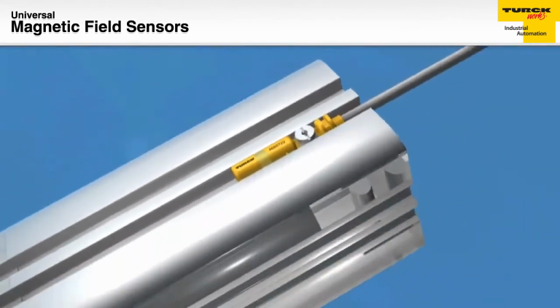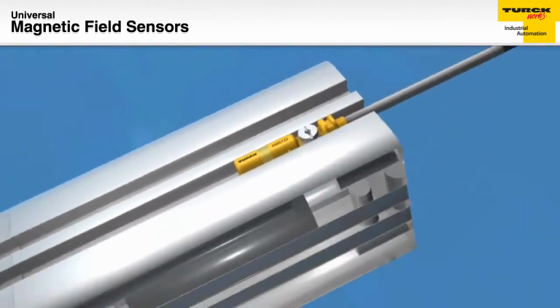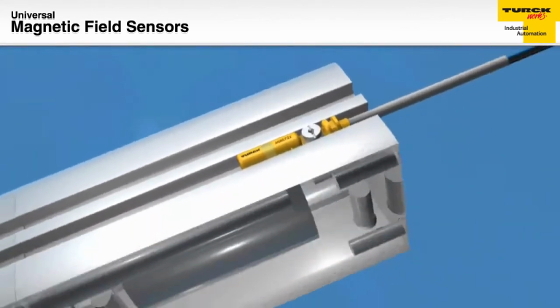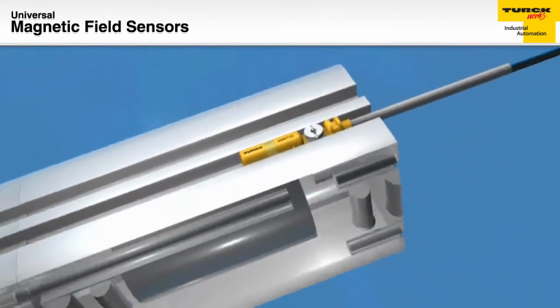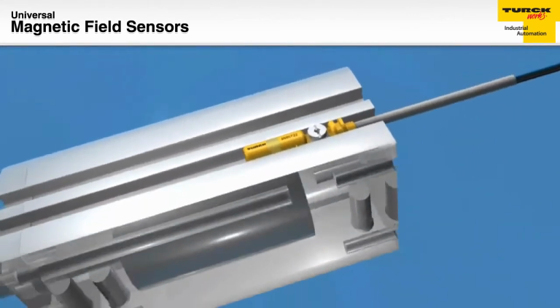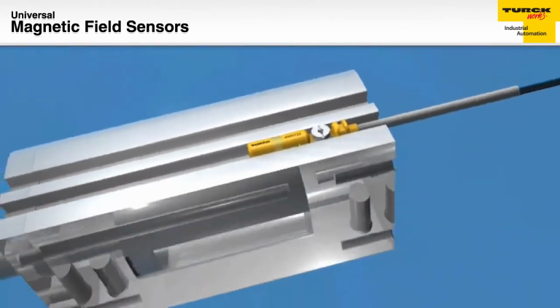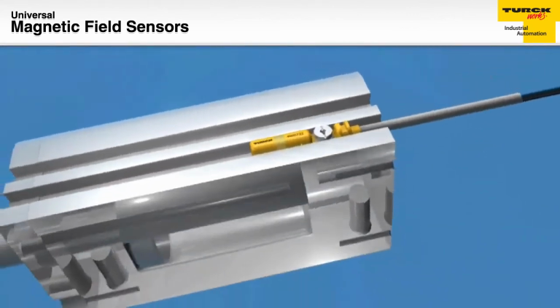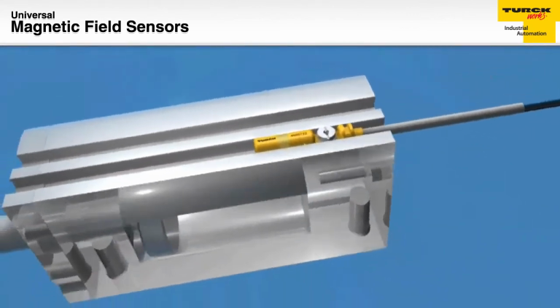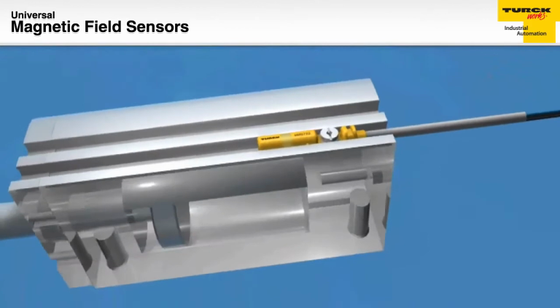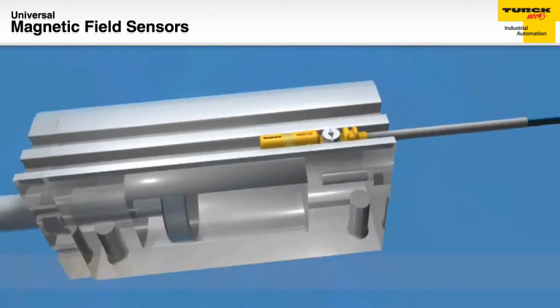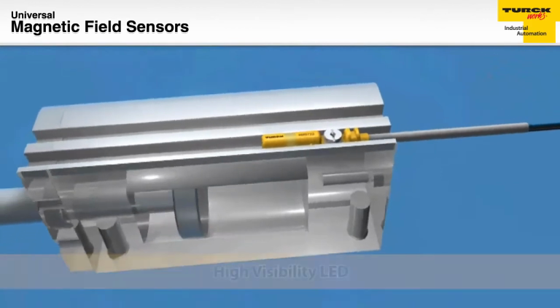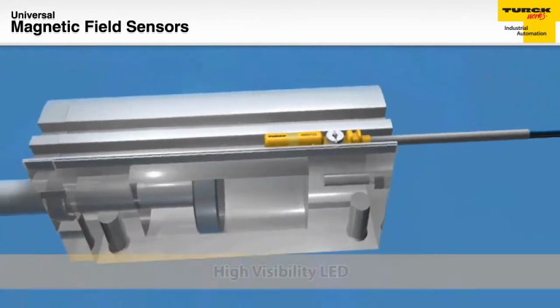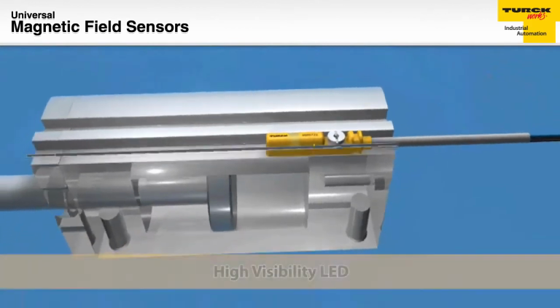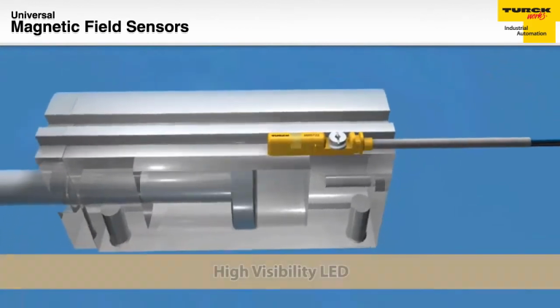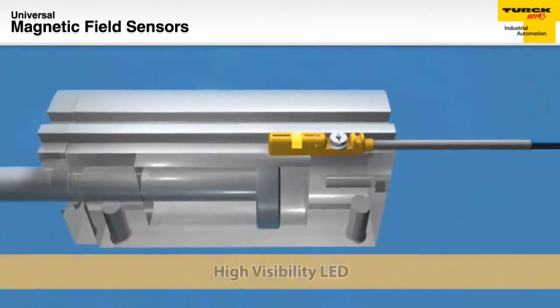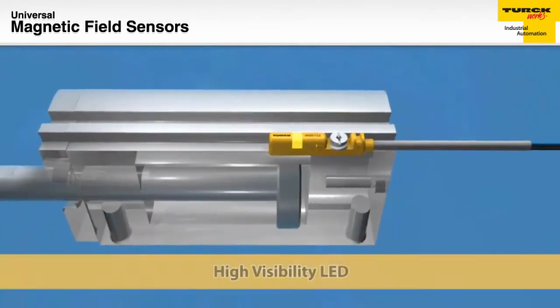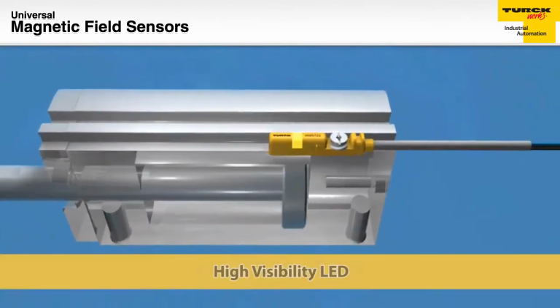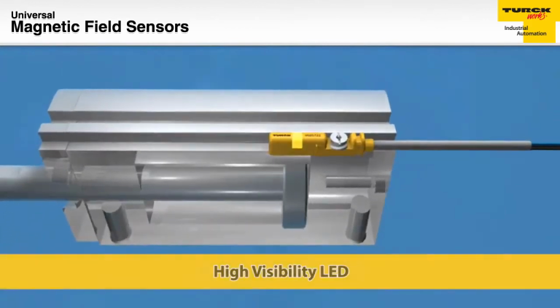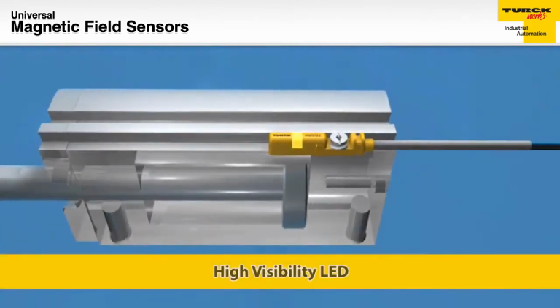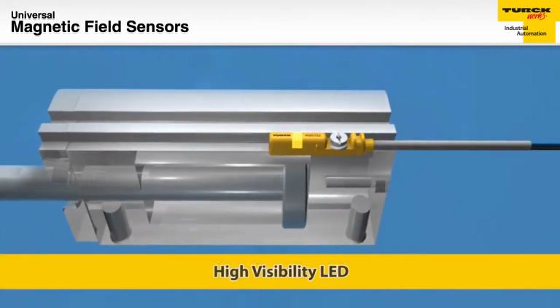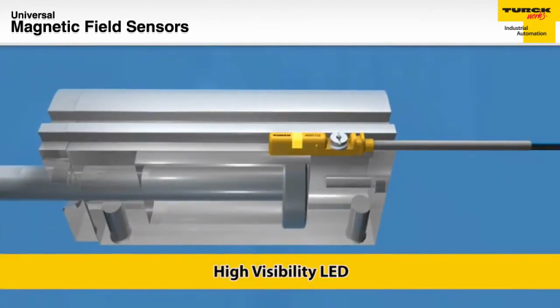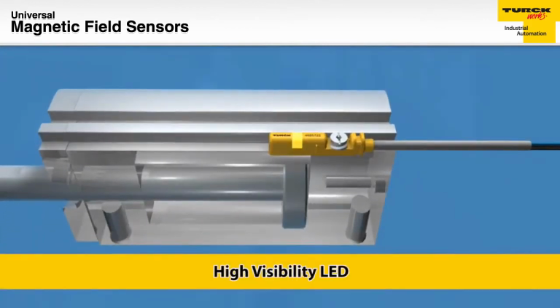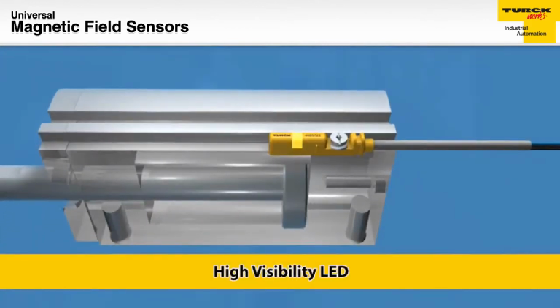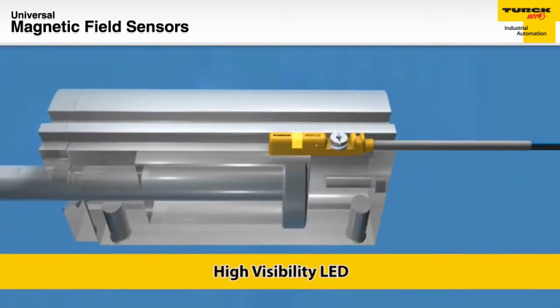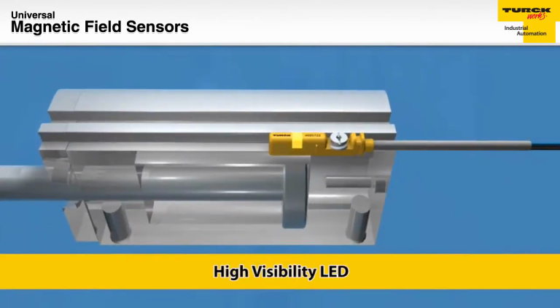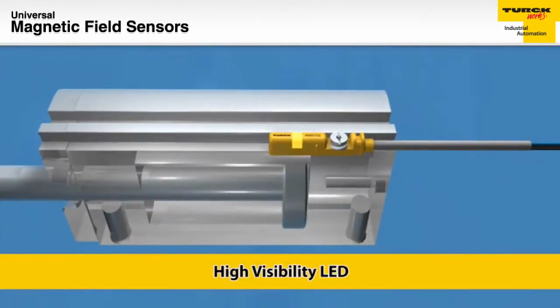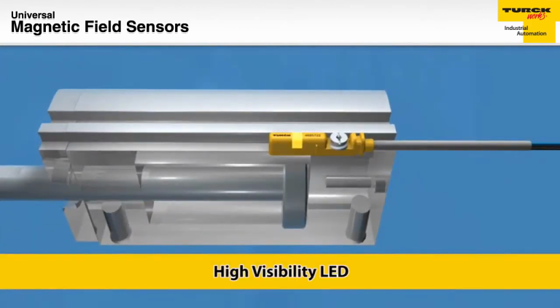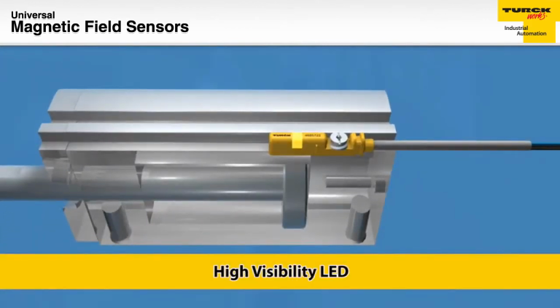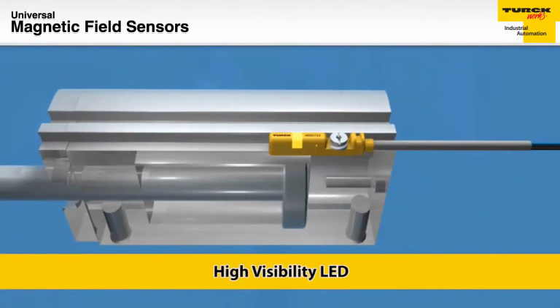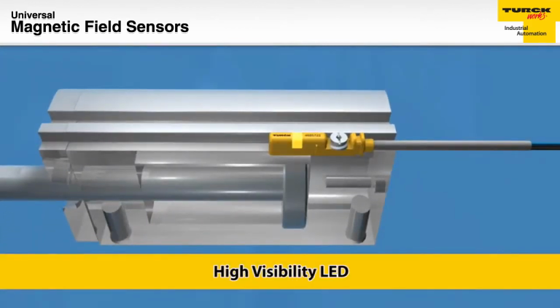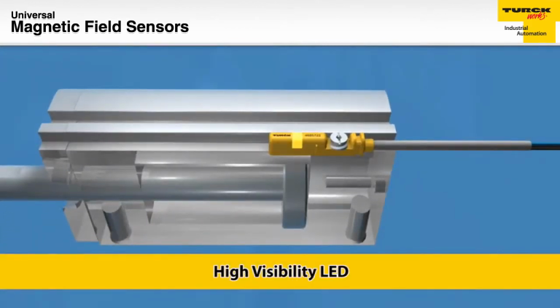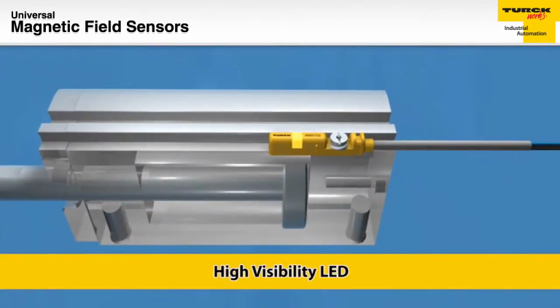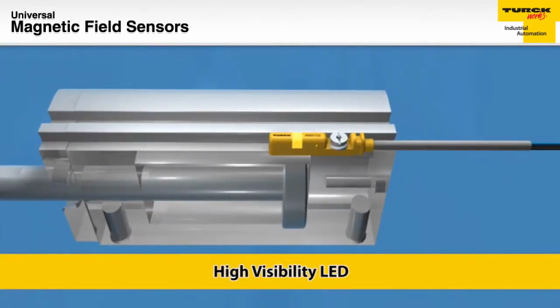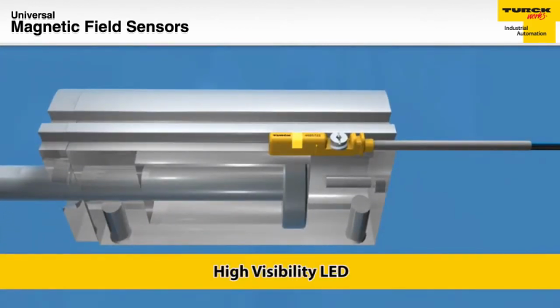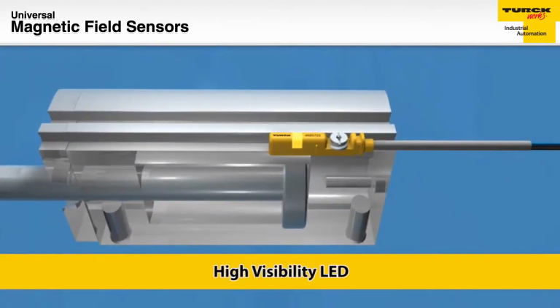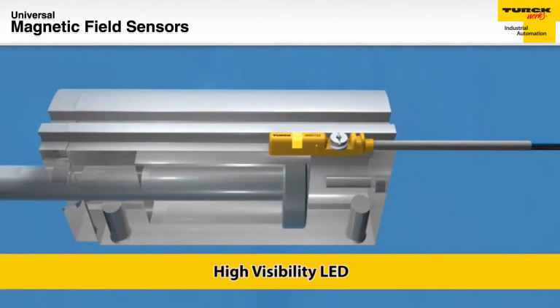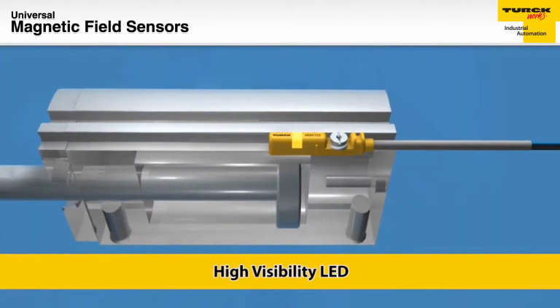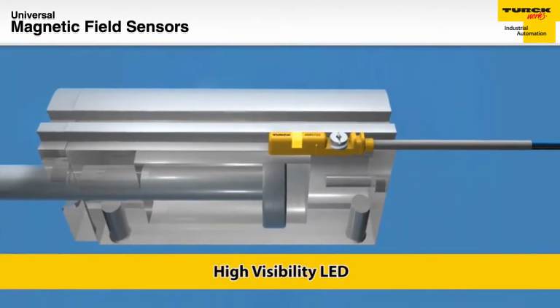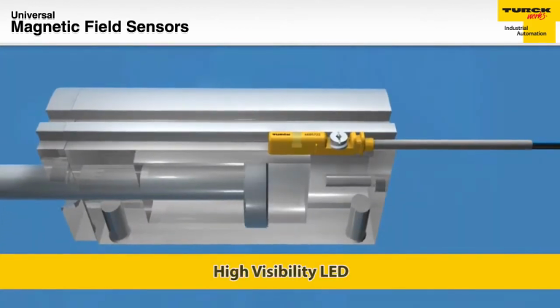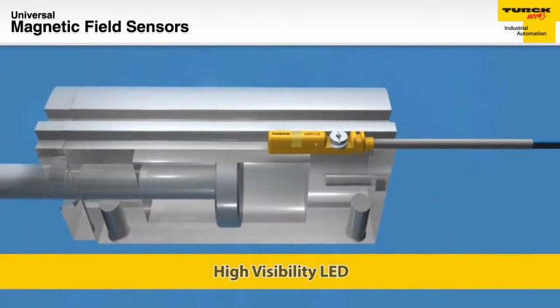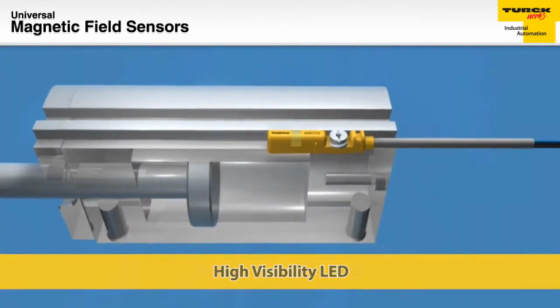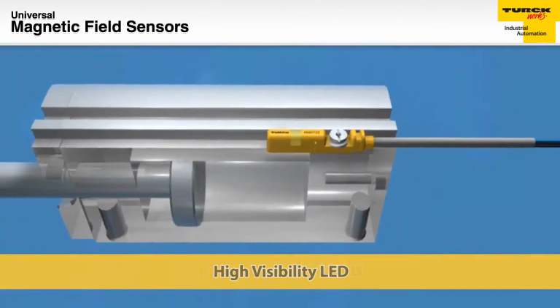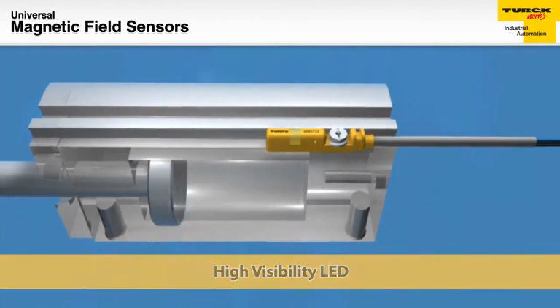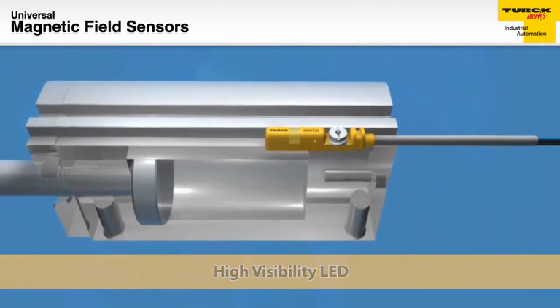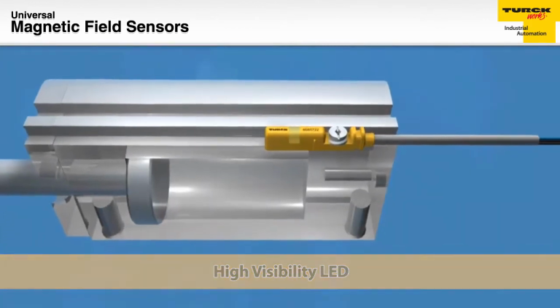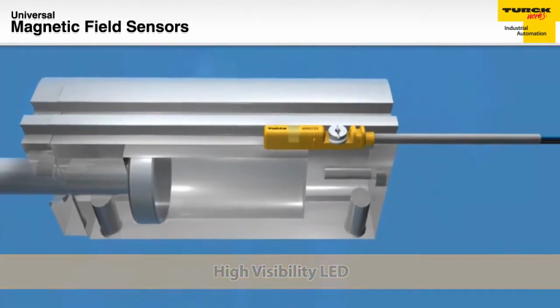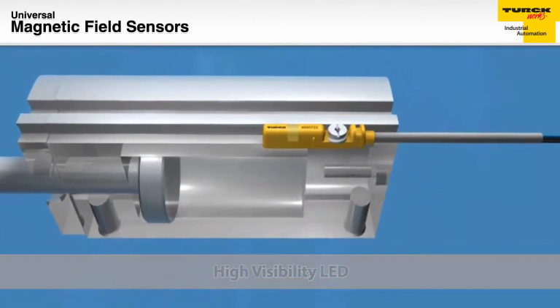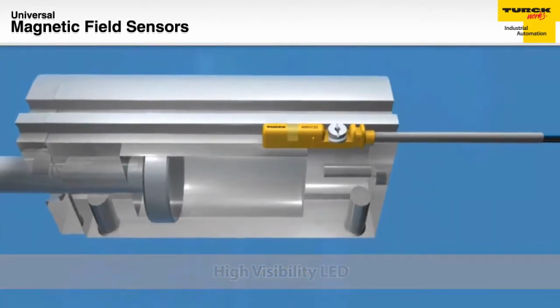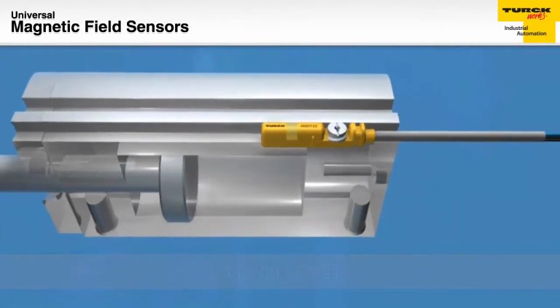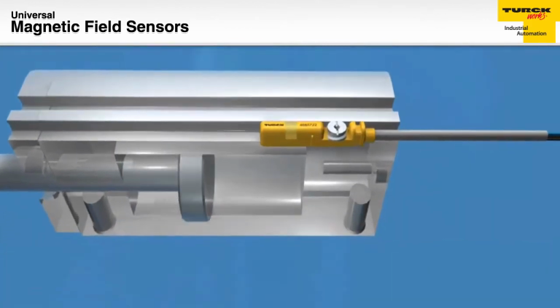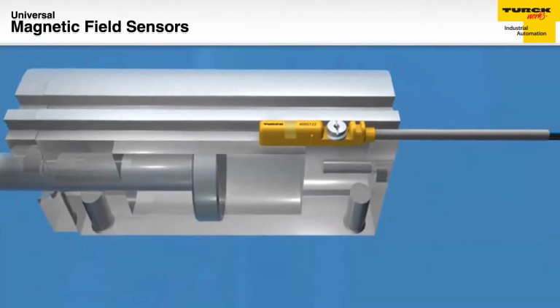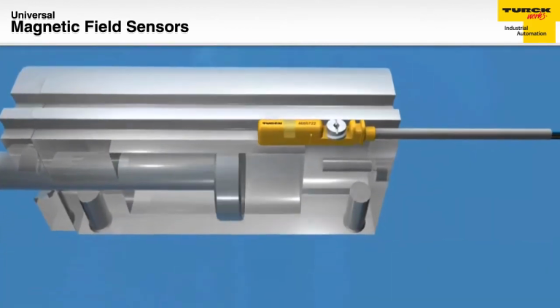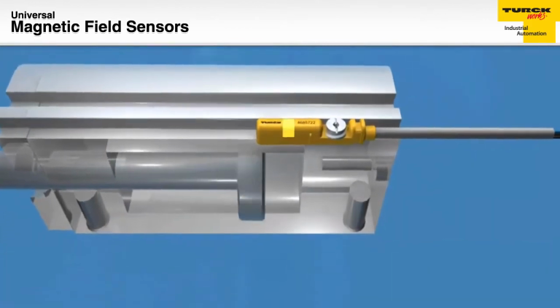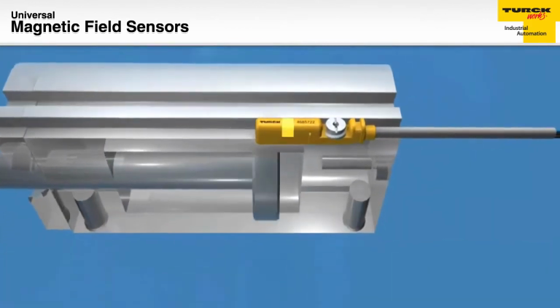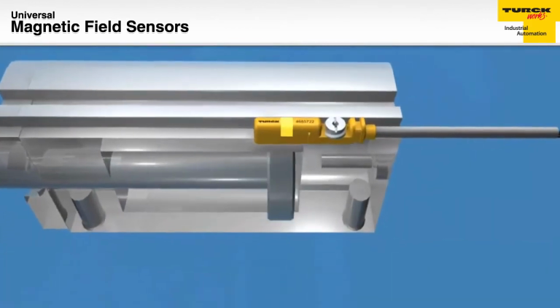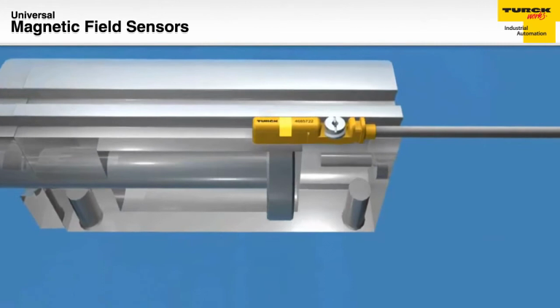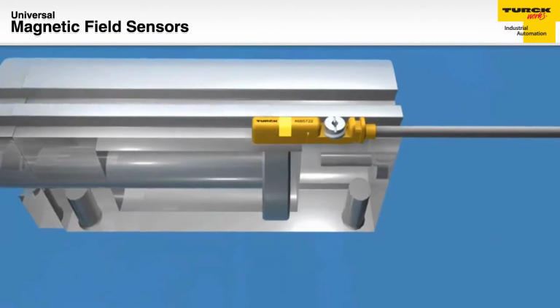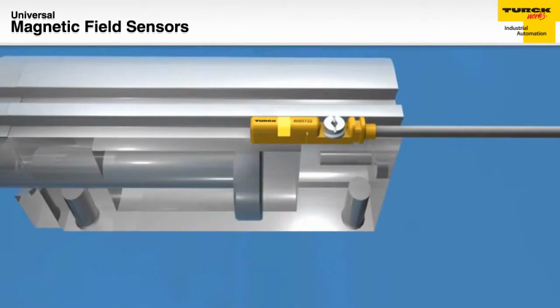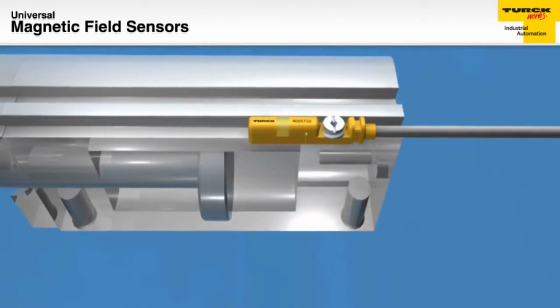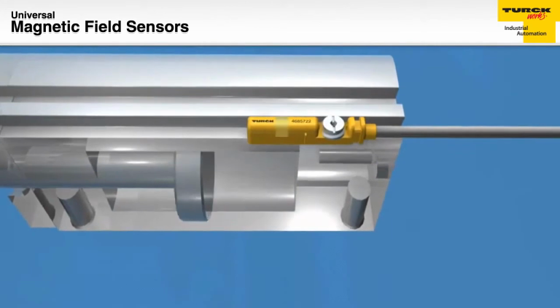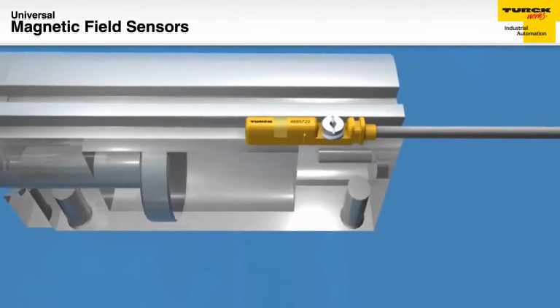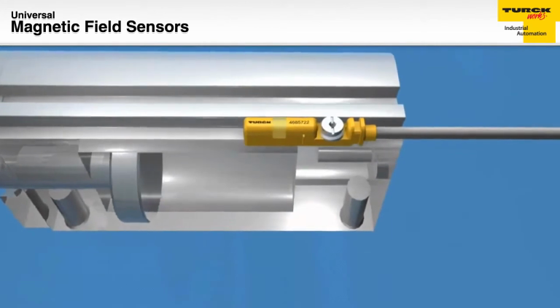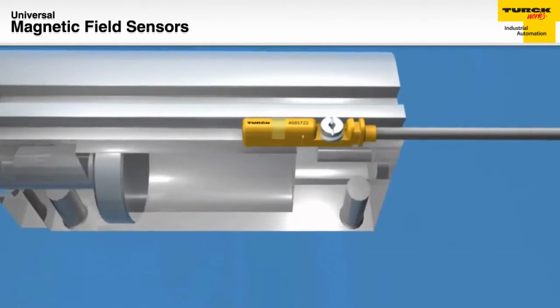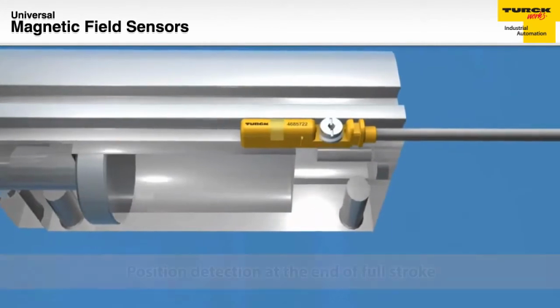The placement of the super bright LED allows for position detection and indication across the entire stroke length.